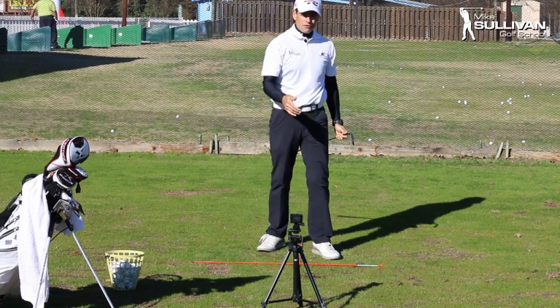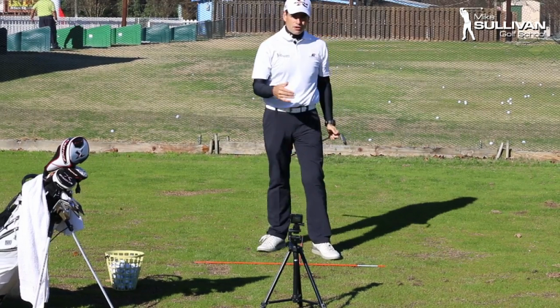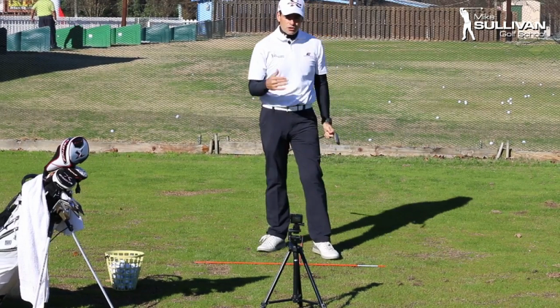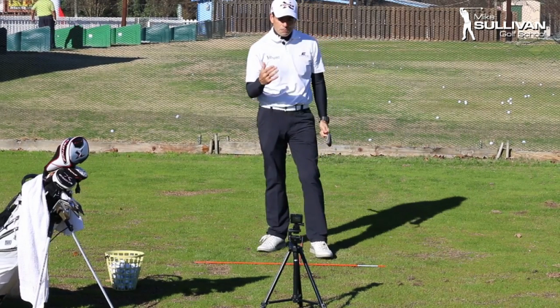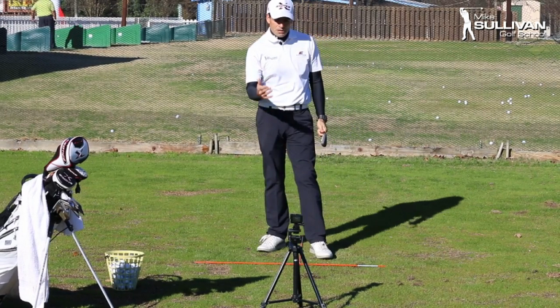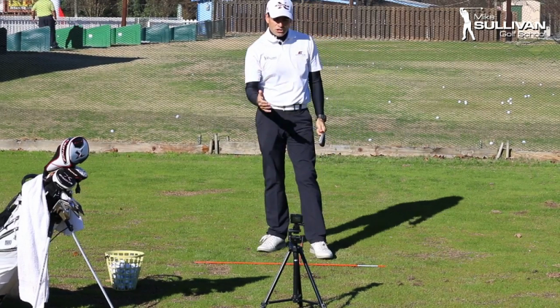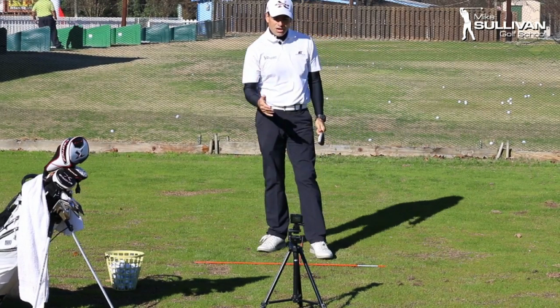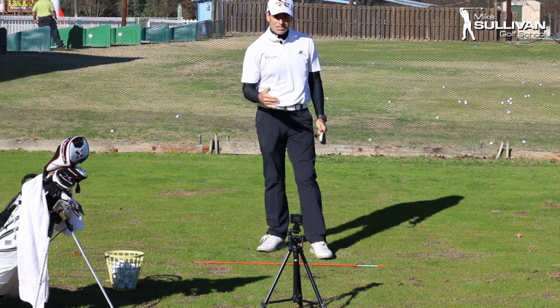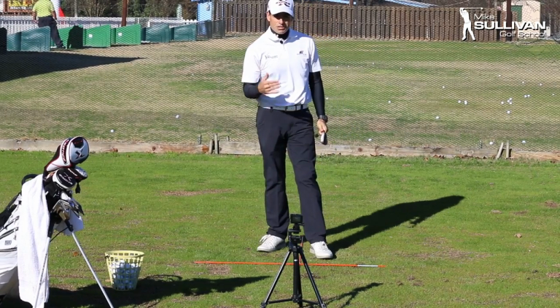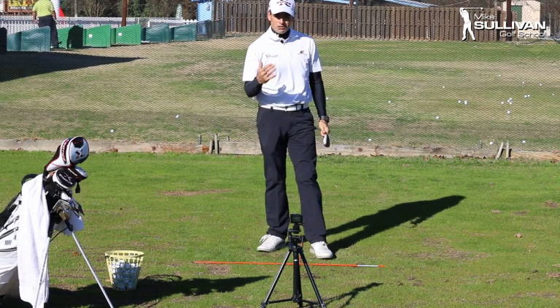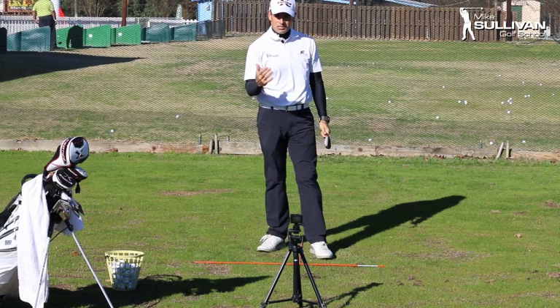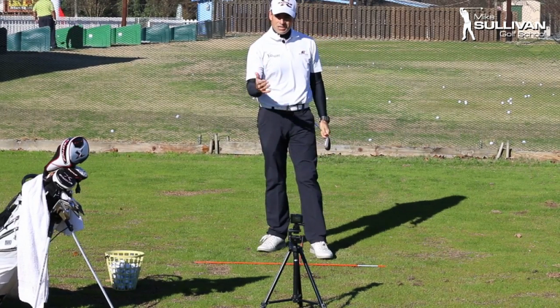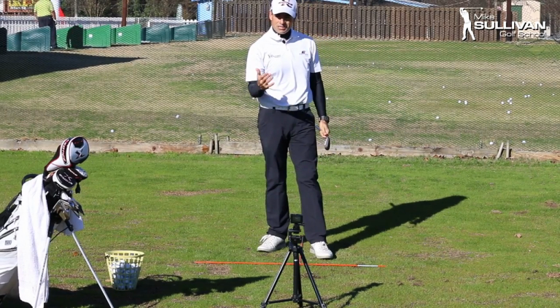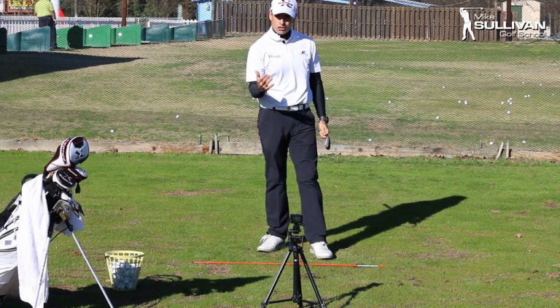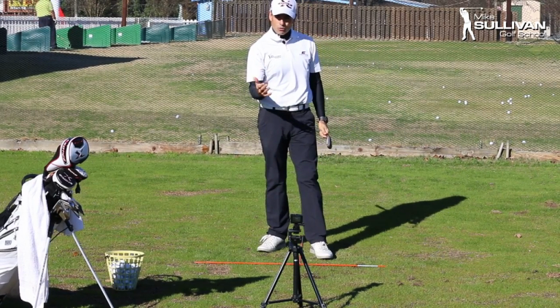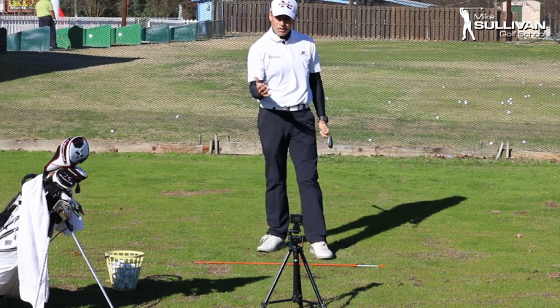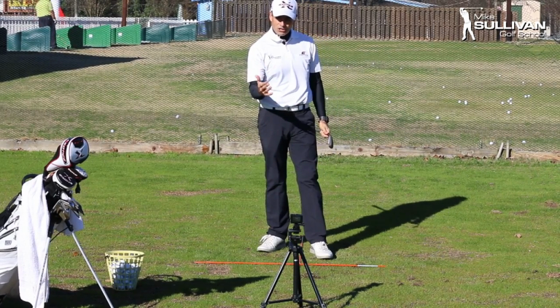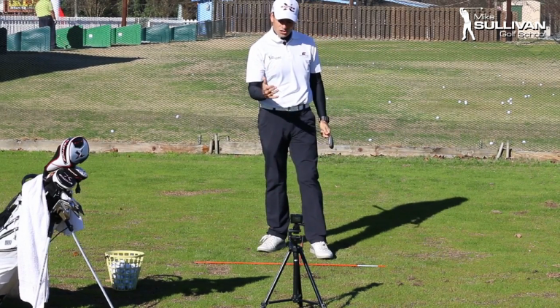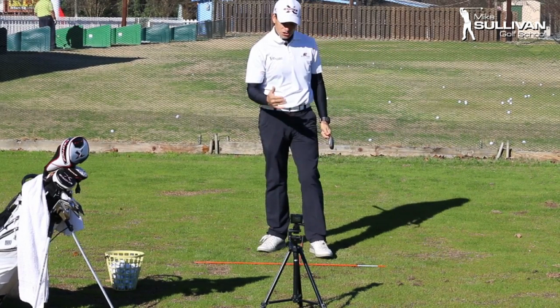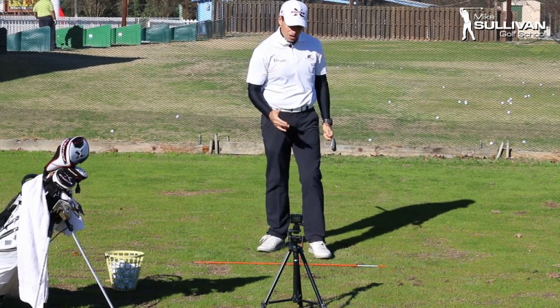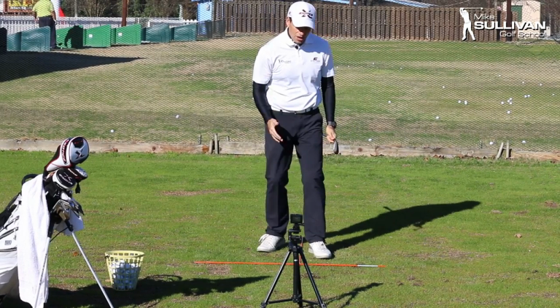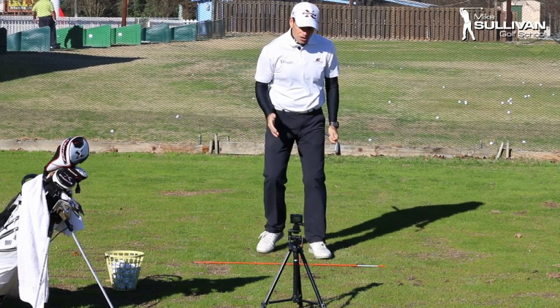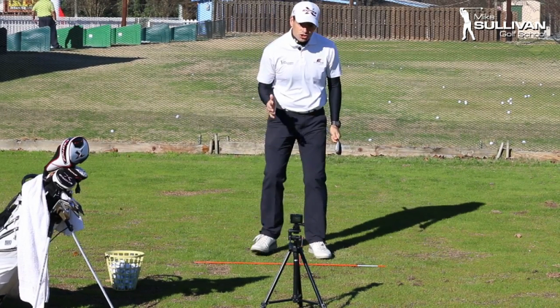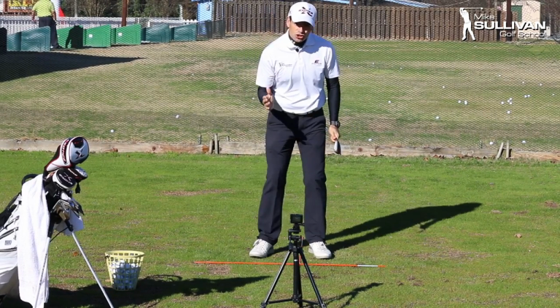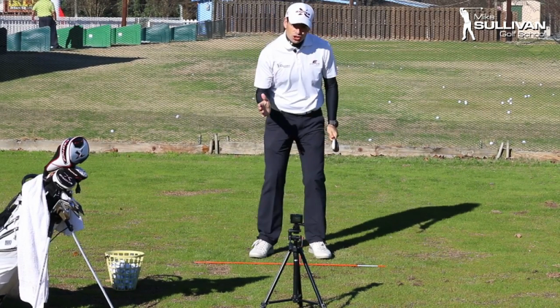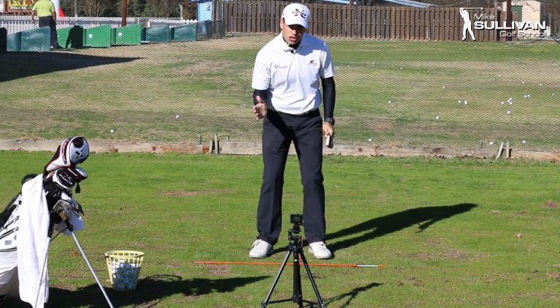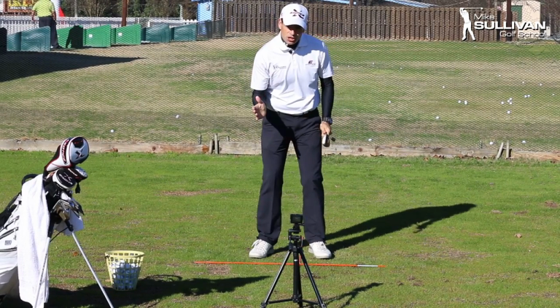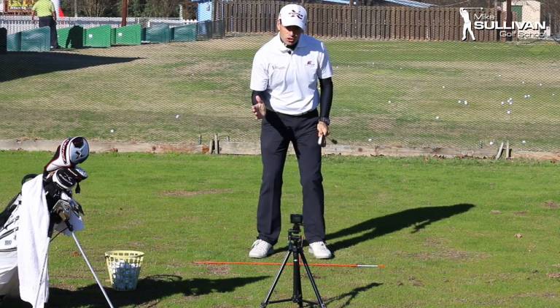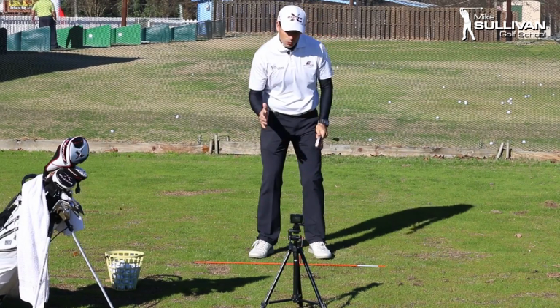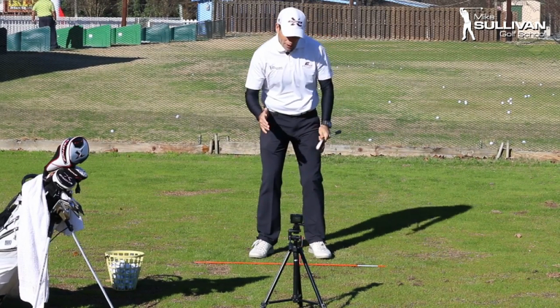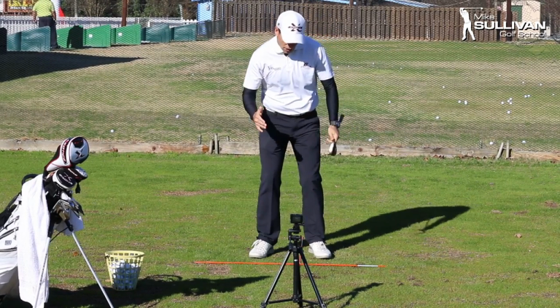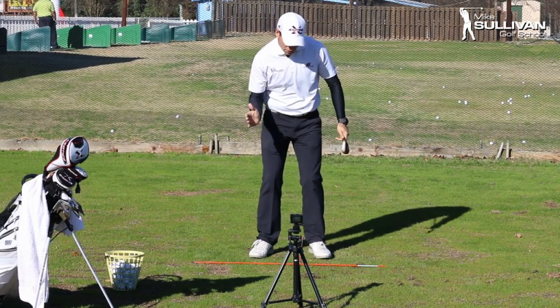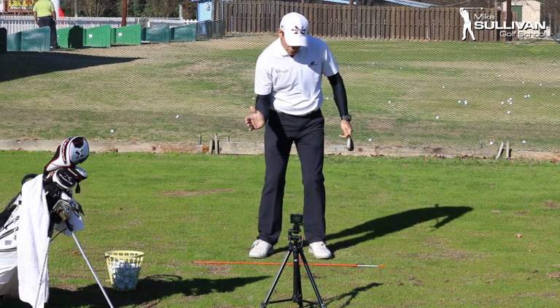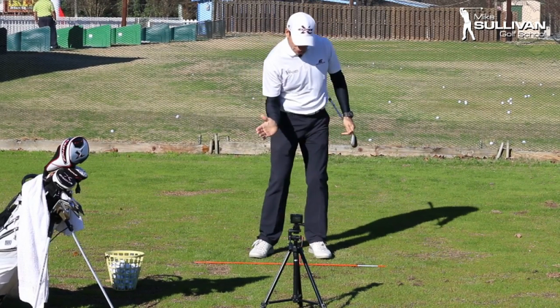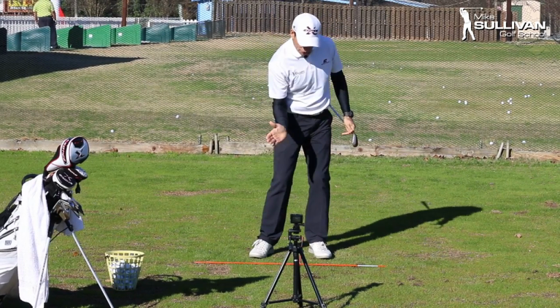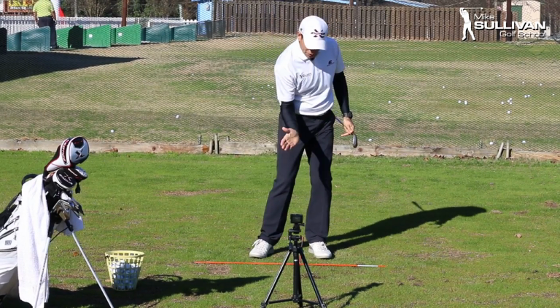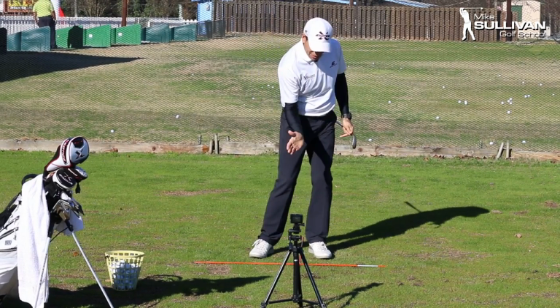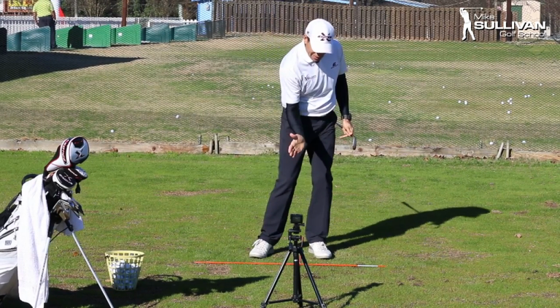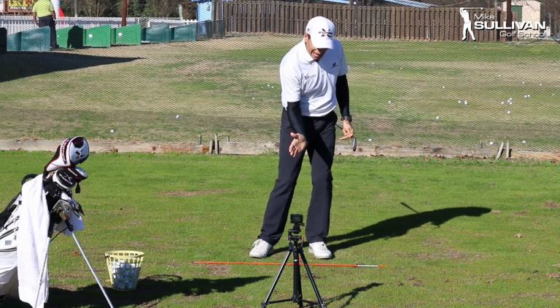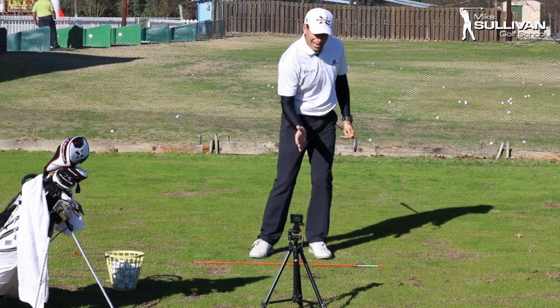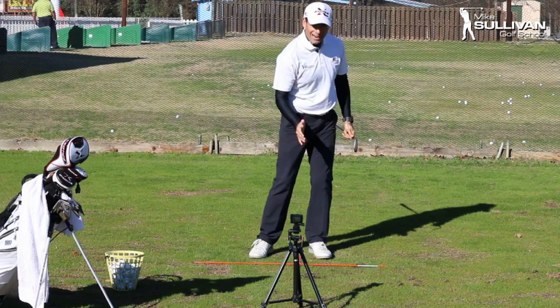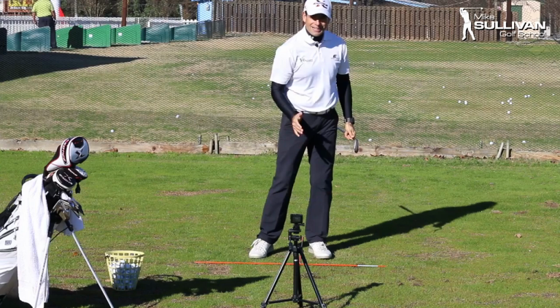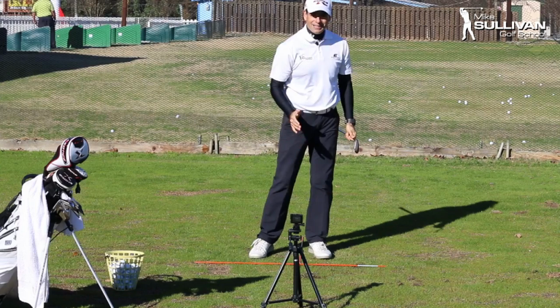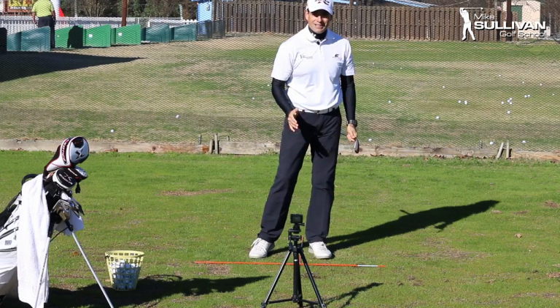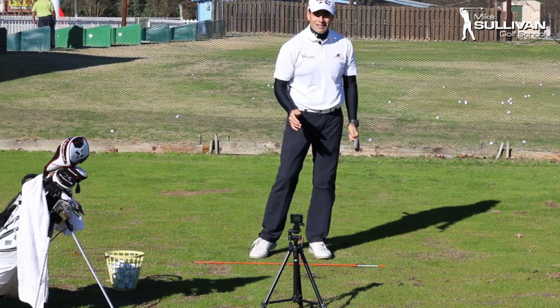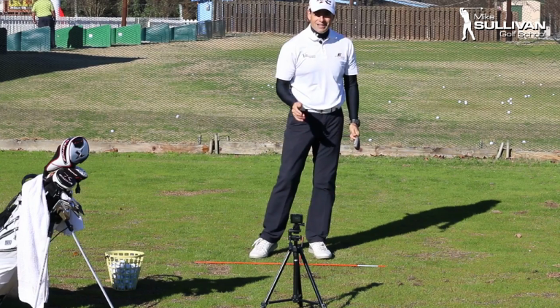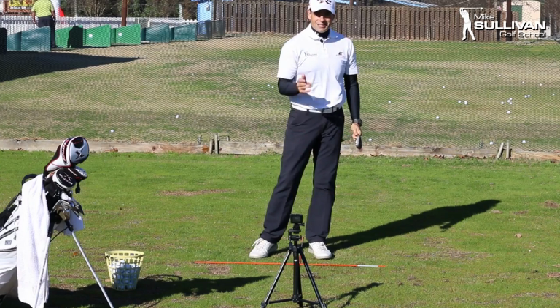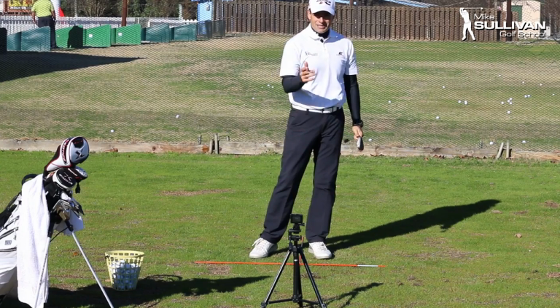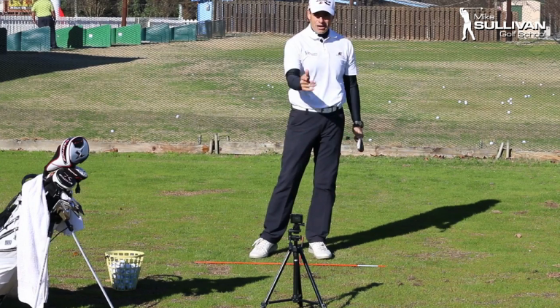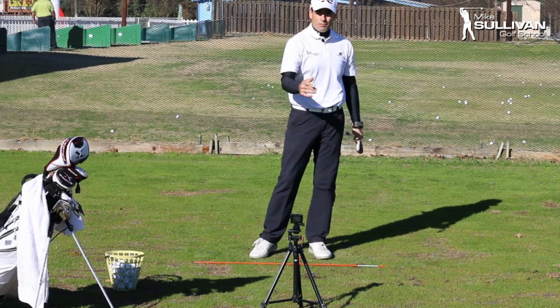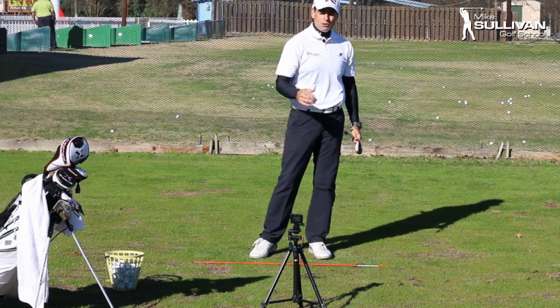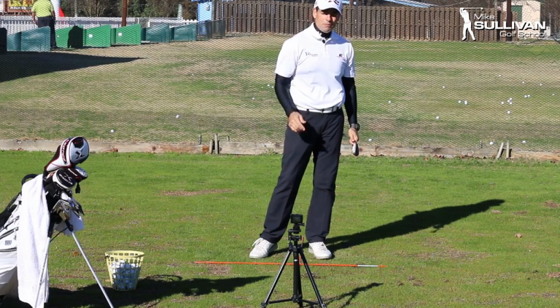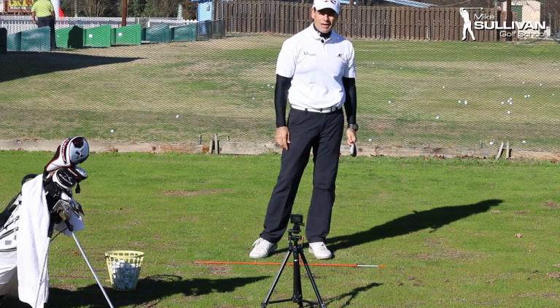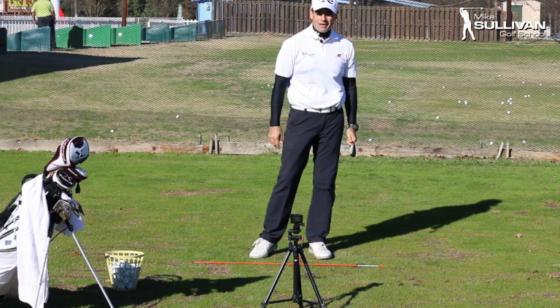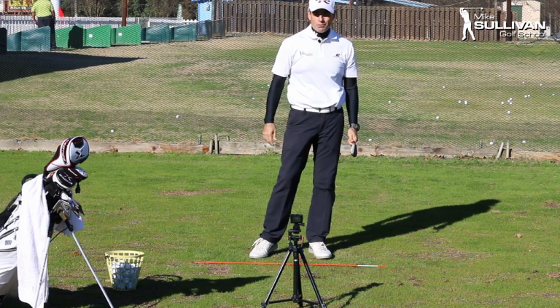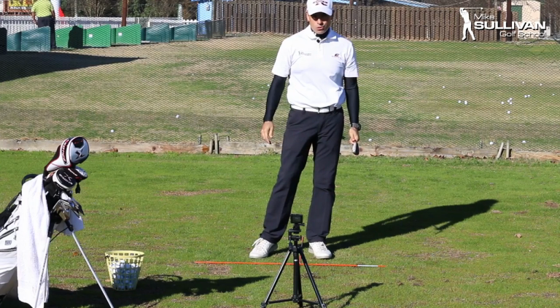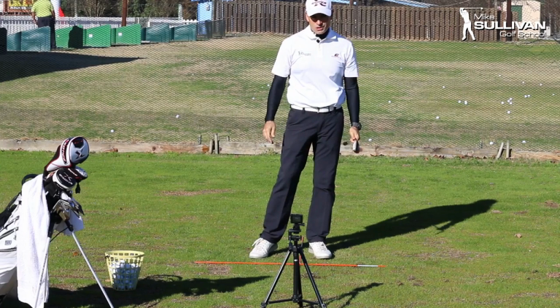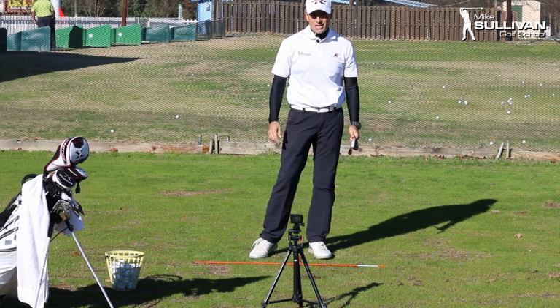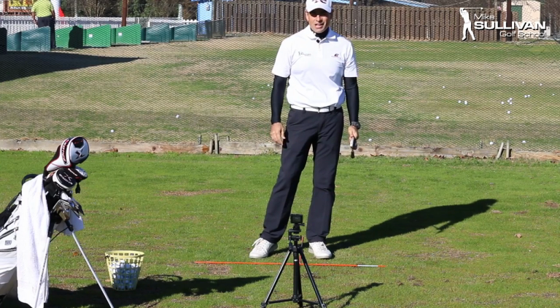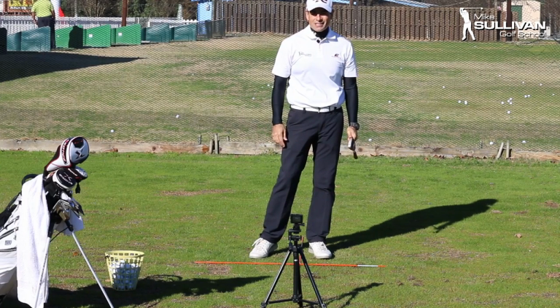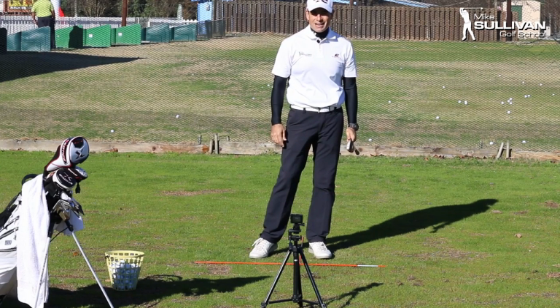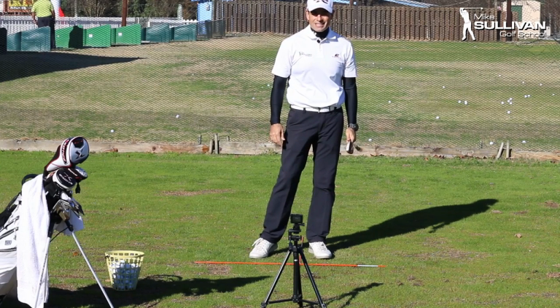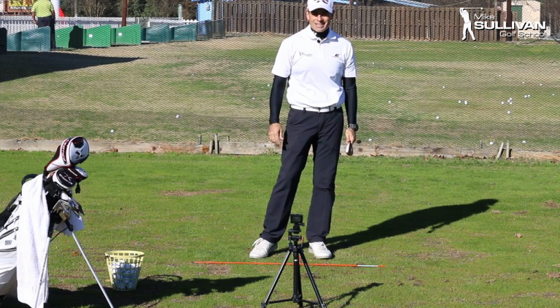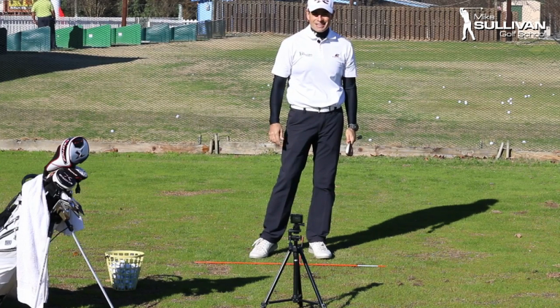For those pitch shots and distance wedges, cheat your weight onto your front side to help you make more solid contact.